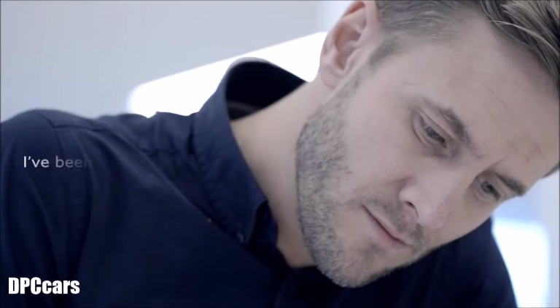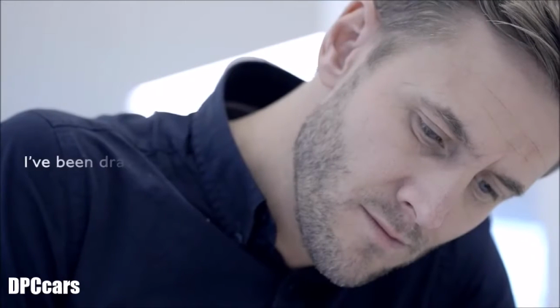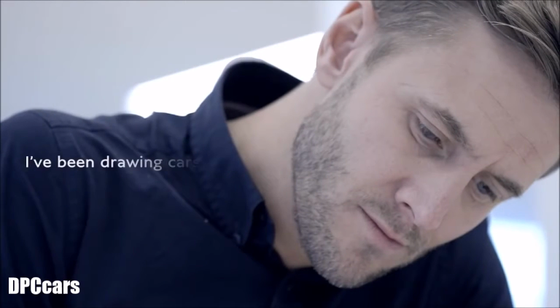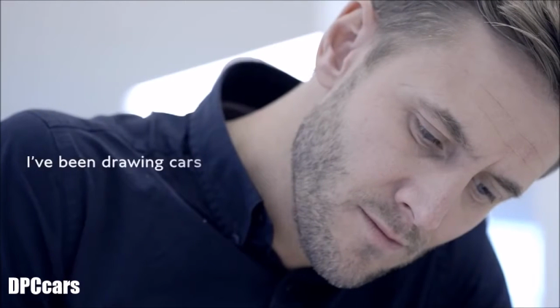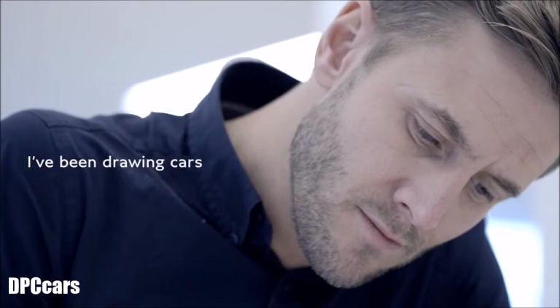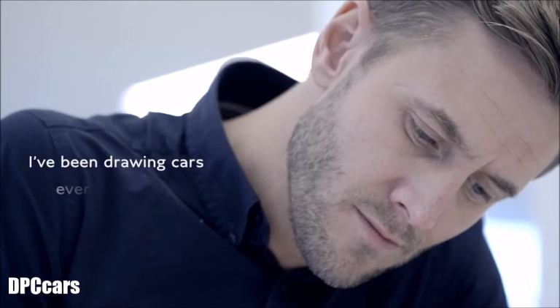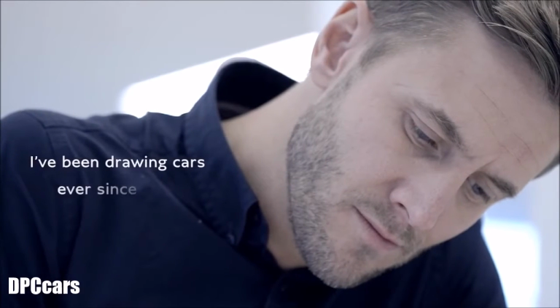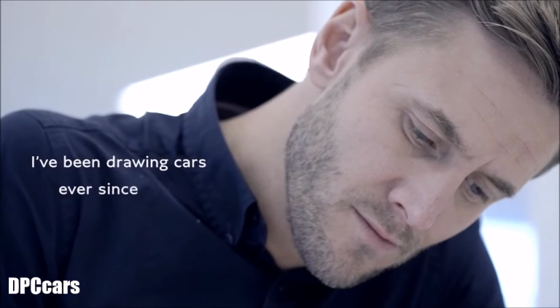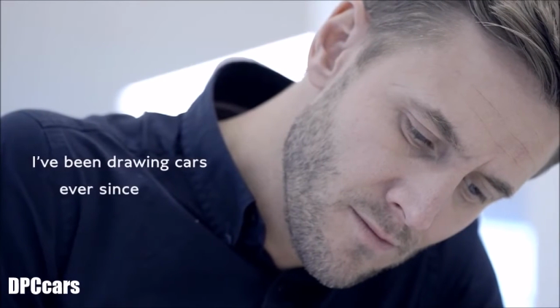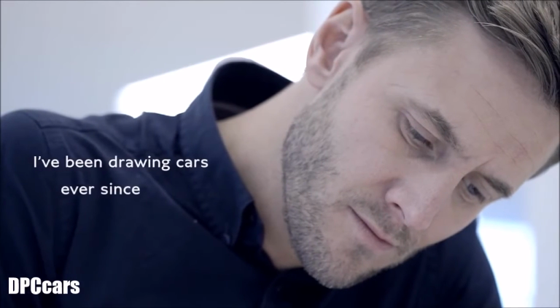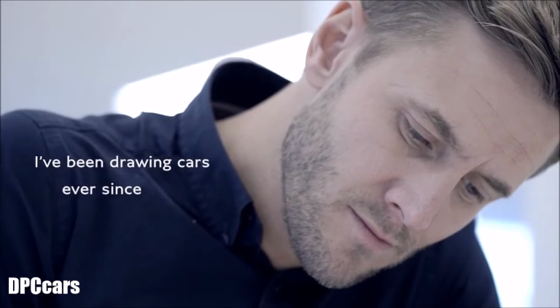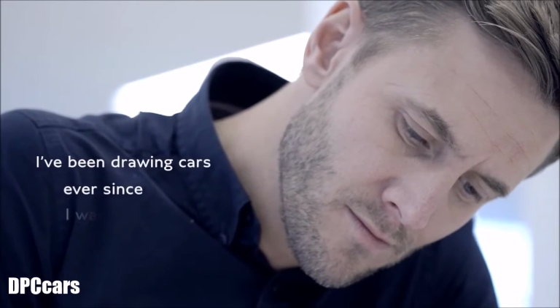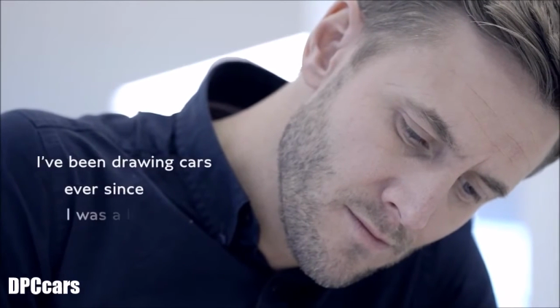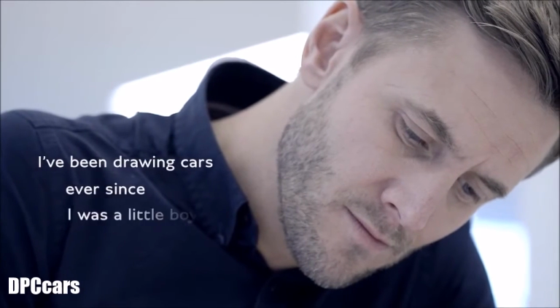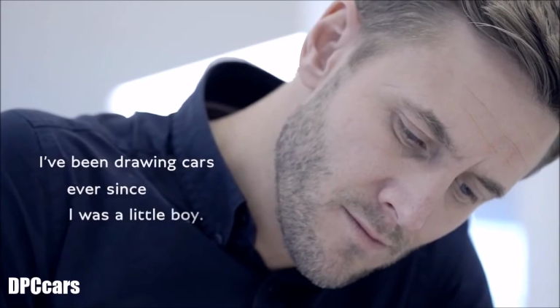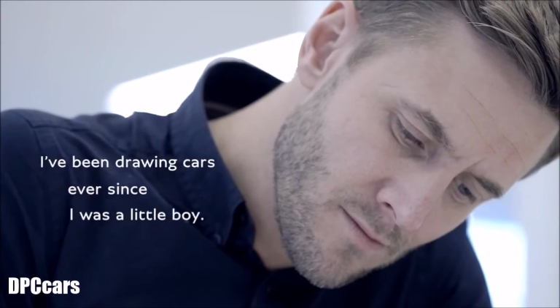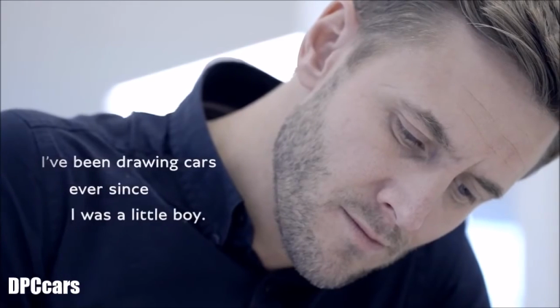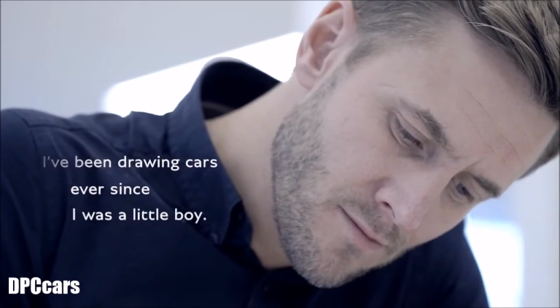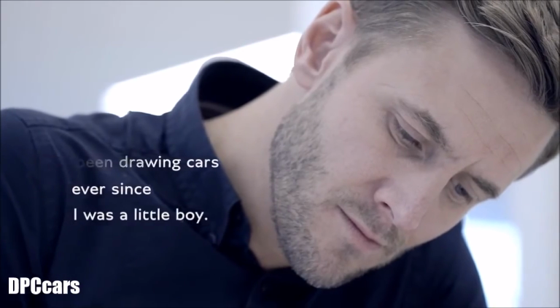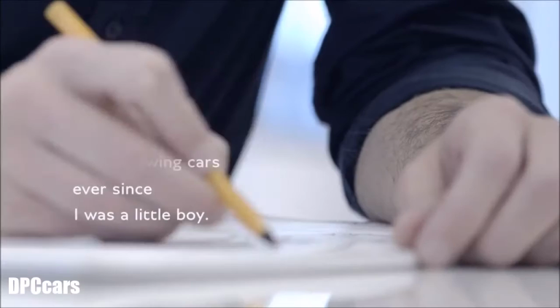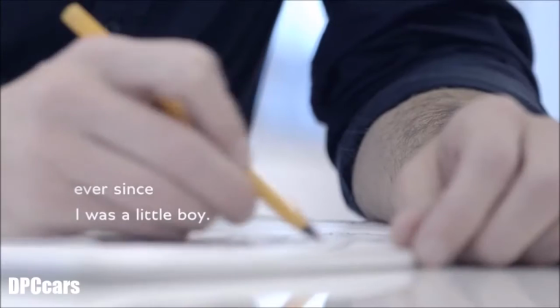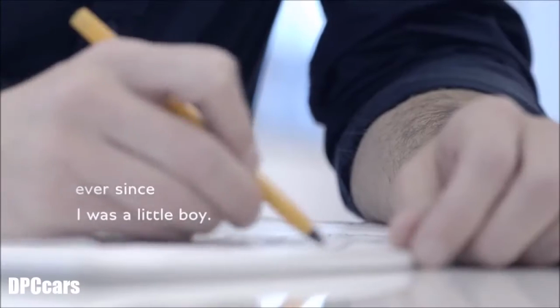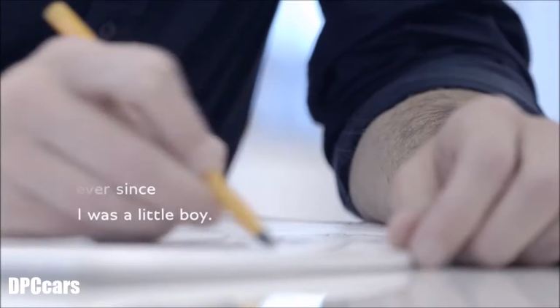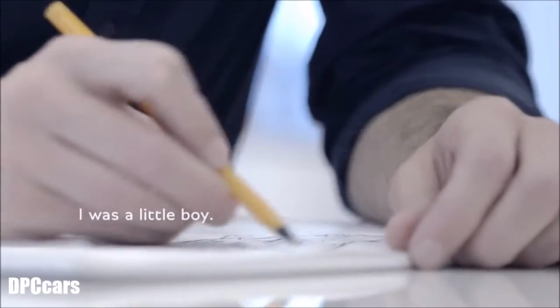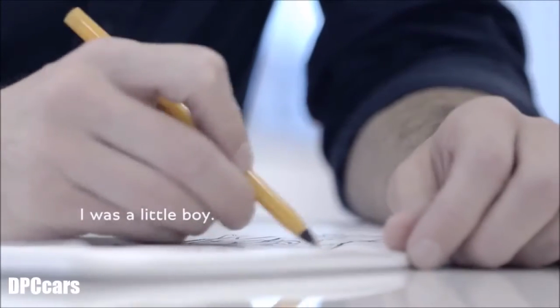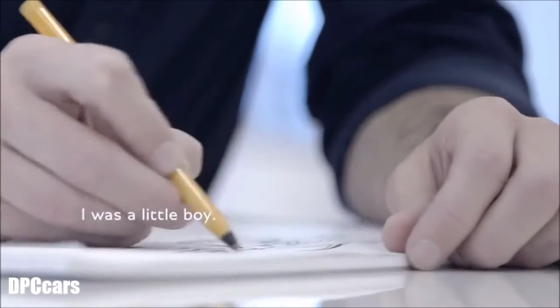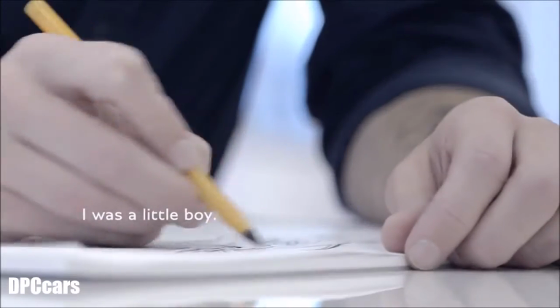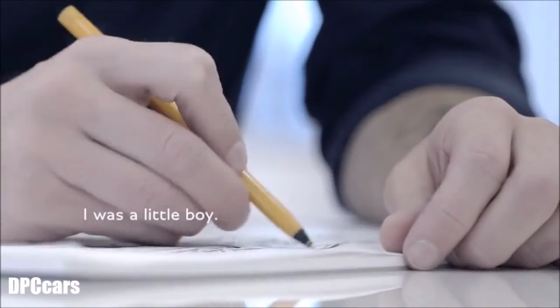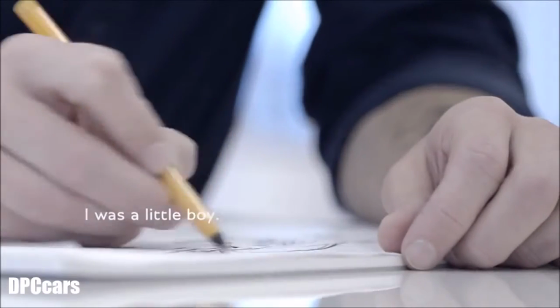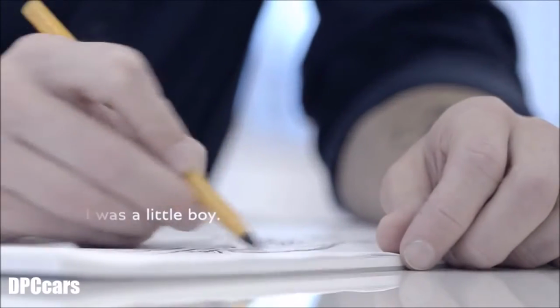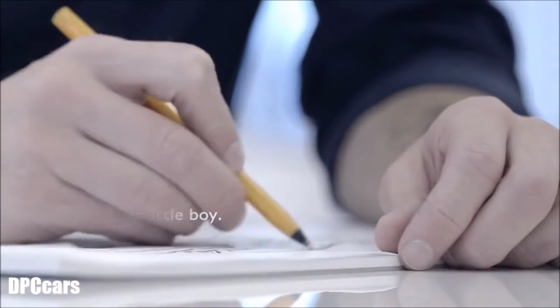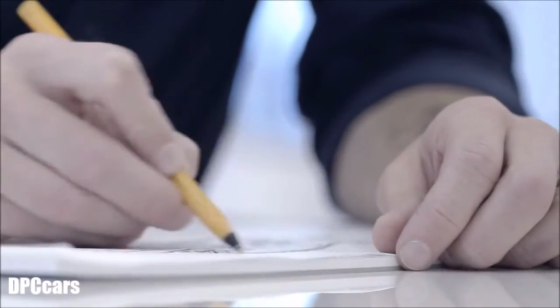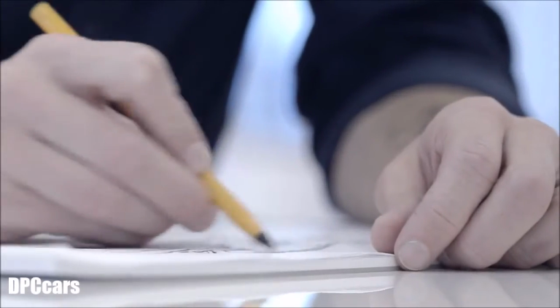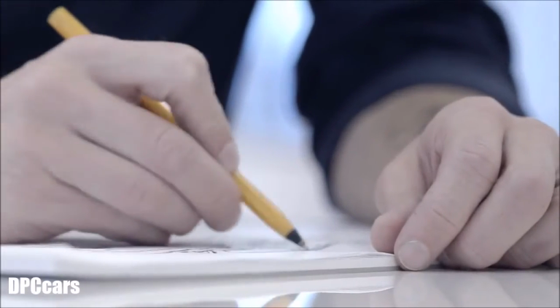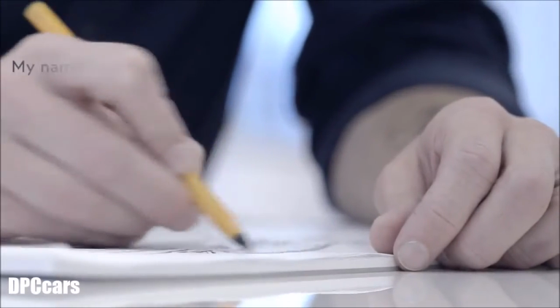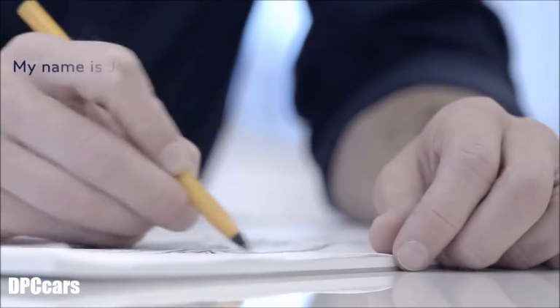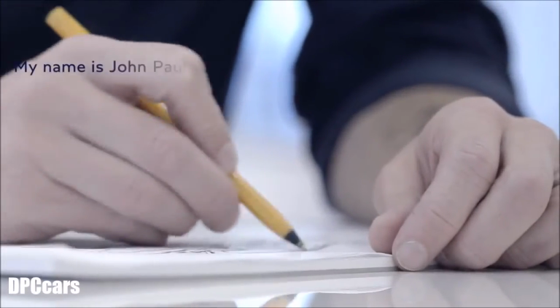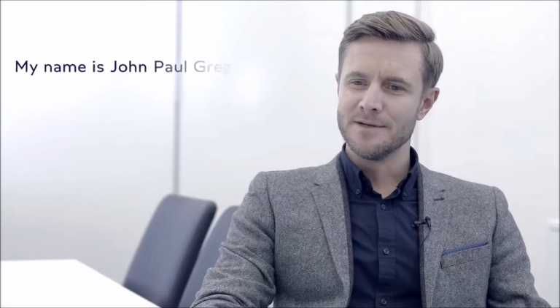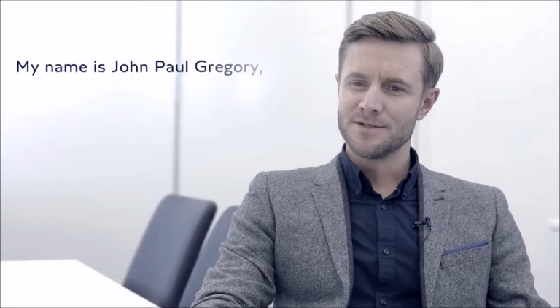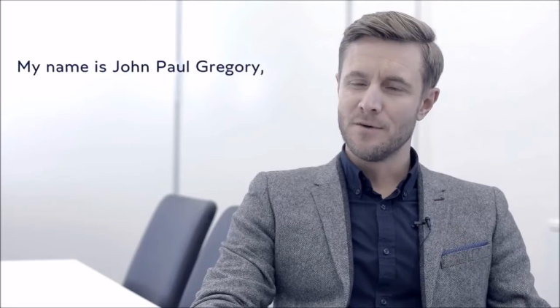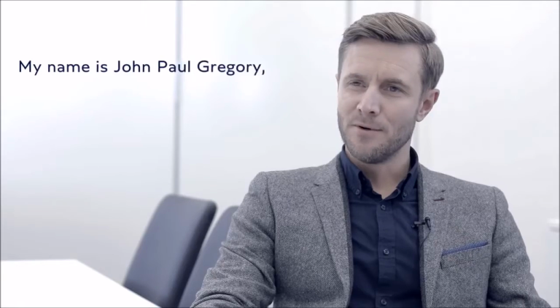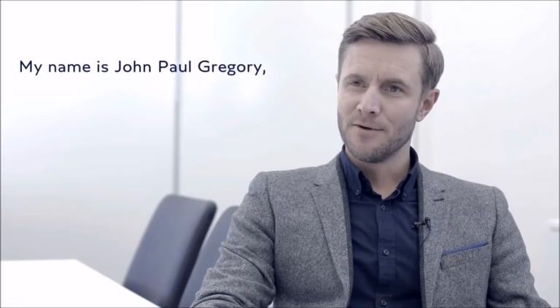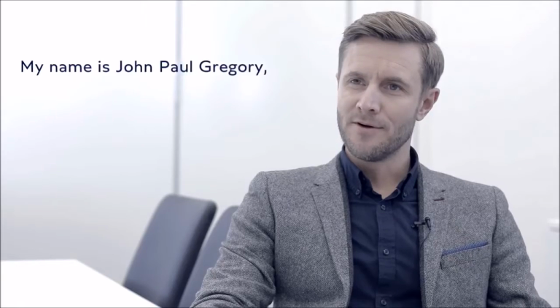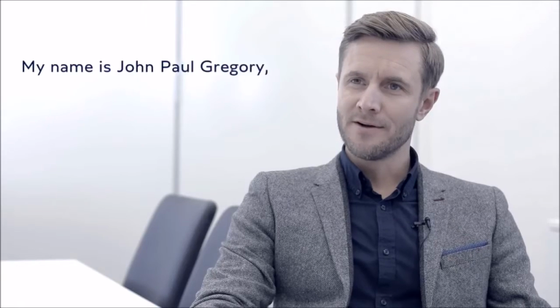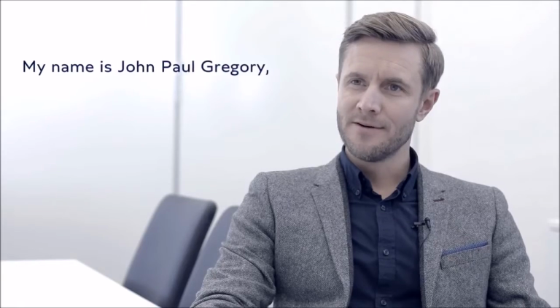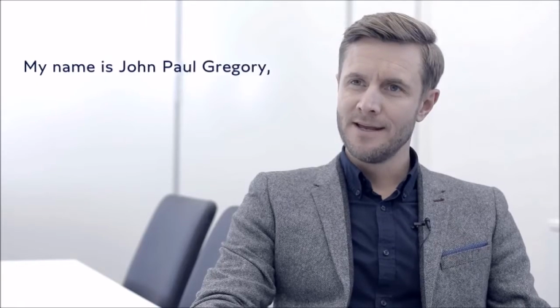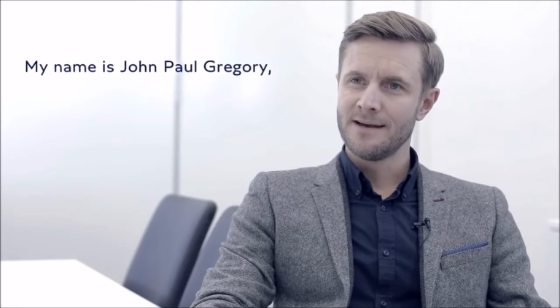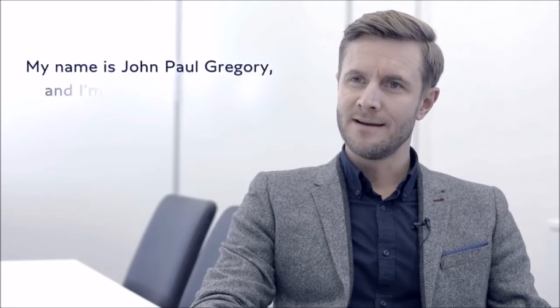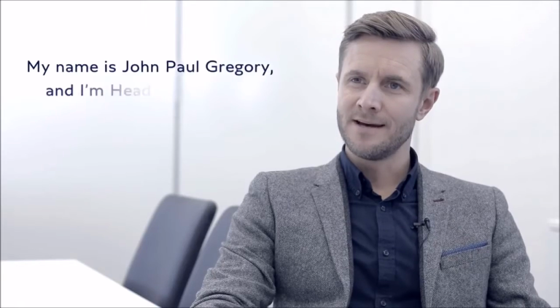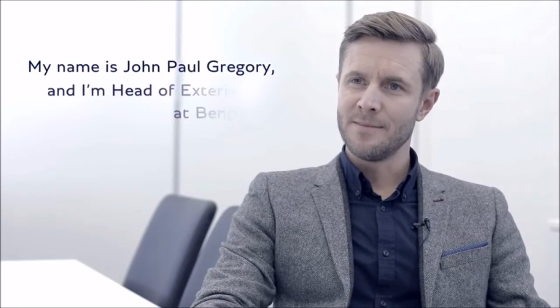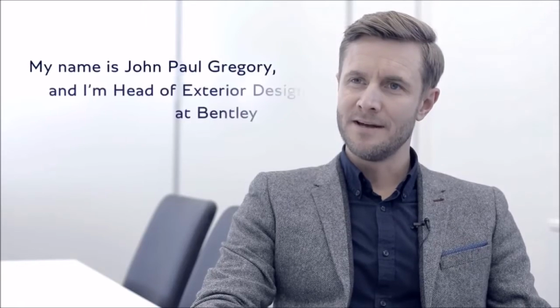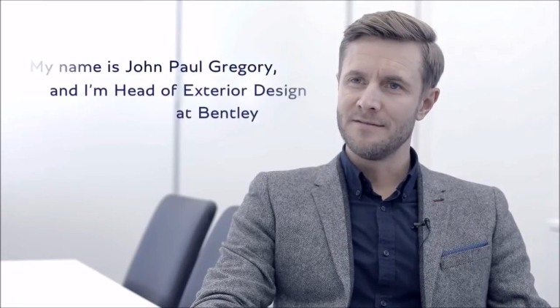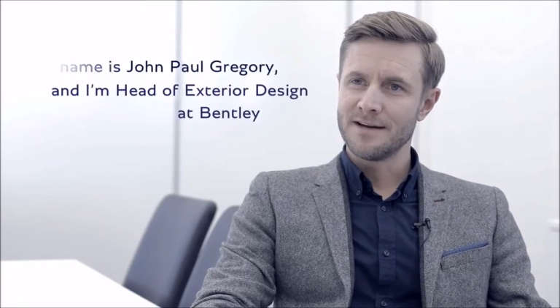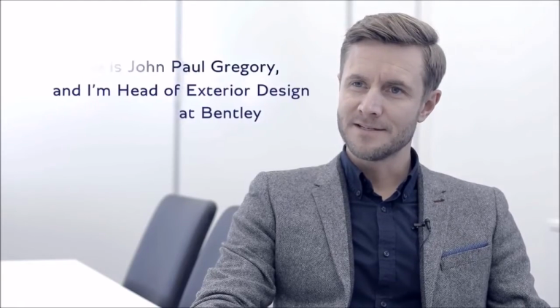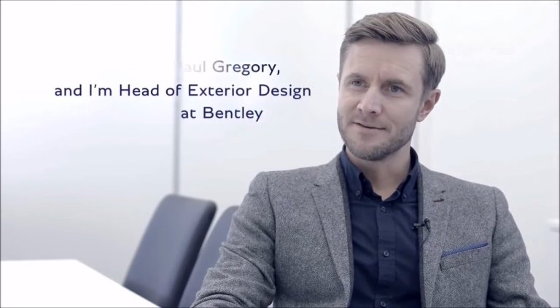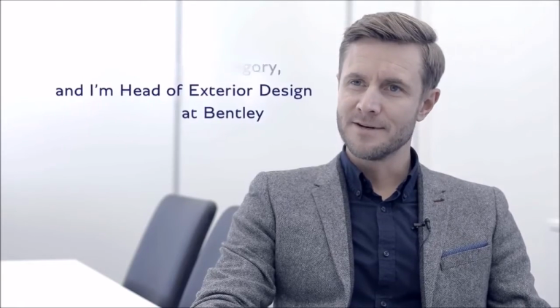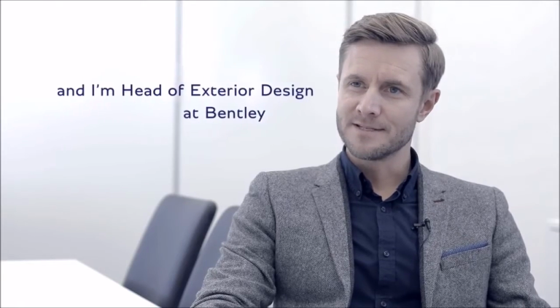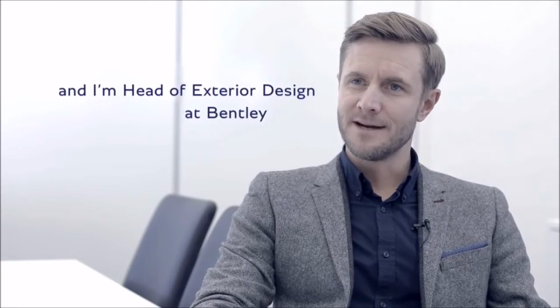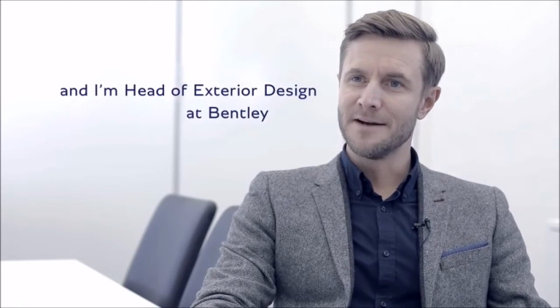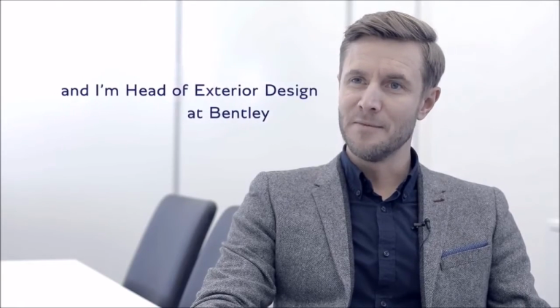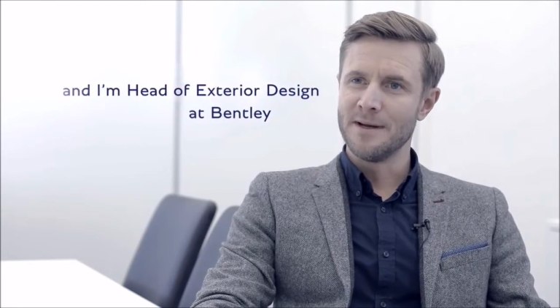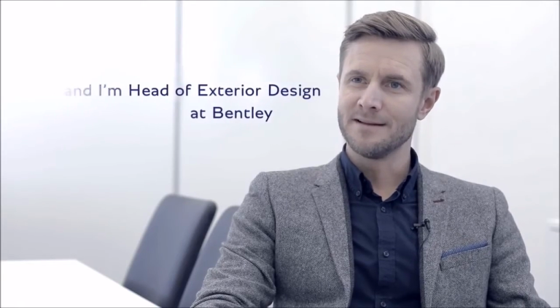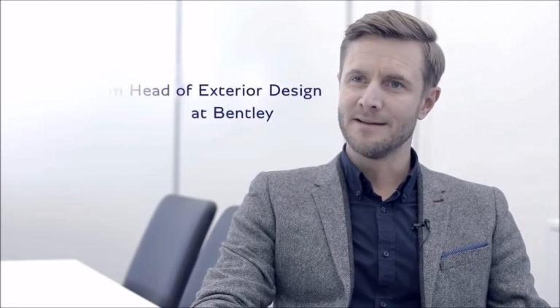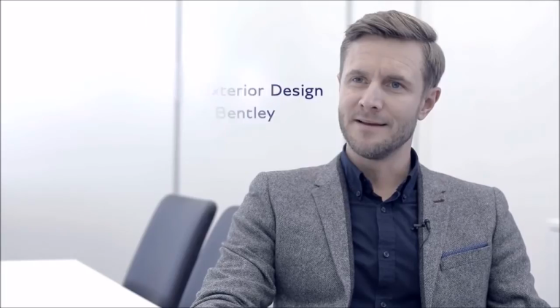I've been drawing cars ever since I was a little boy. My name is John Paul Gregory and I'm head of exterior design at Bentley.